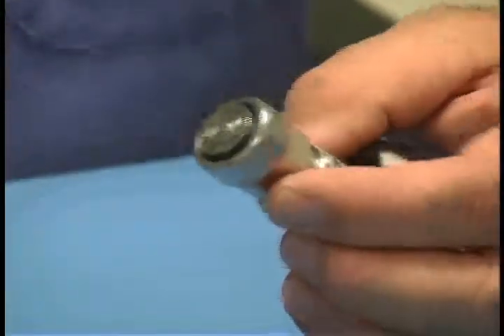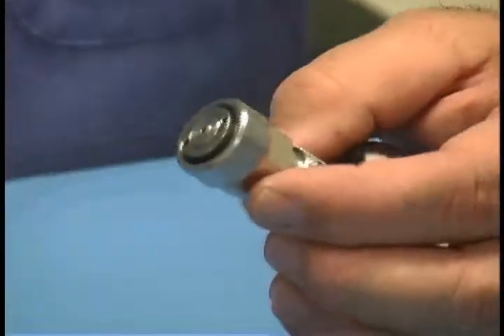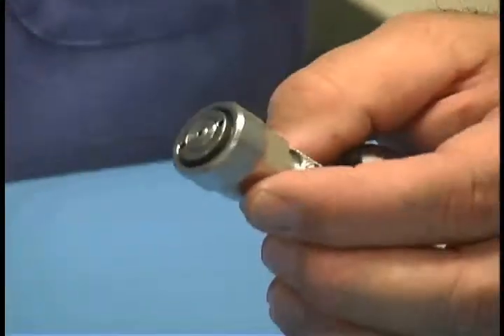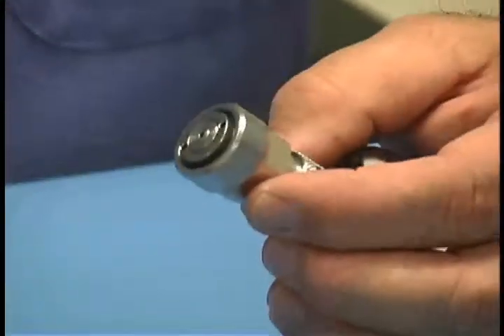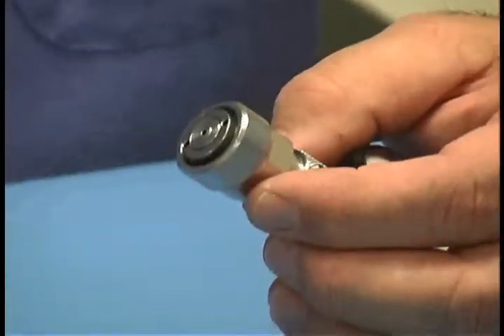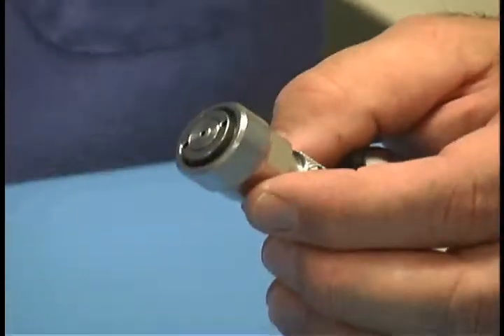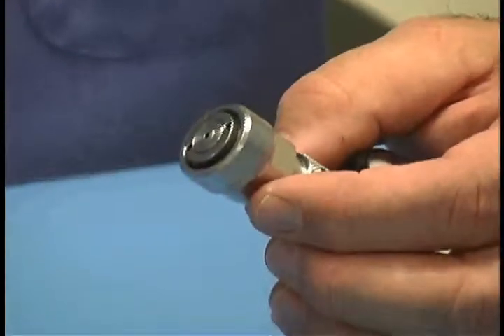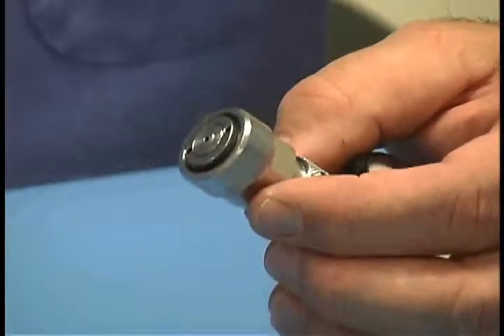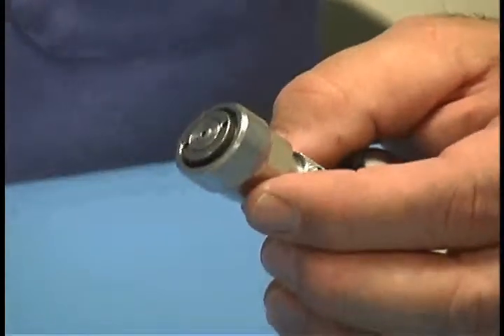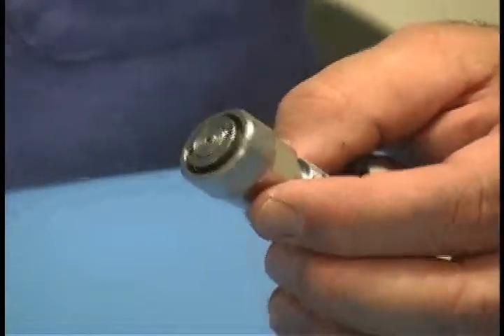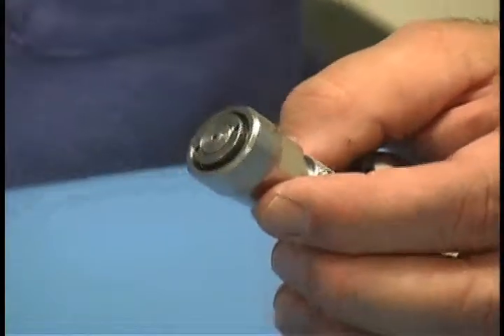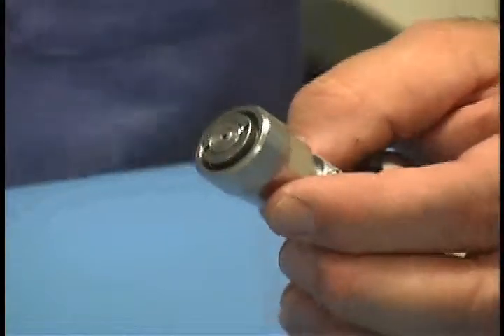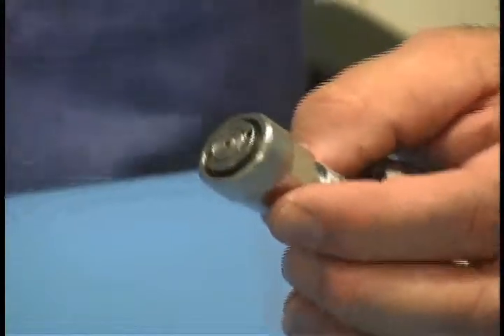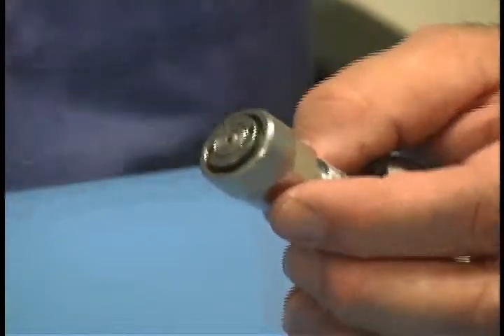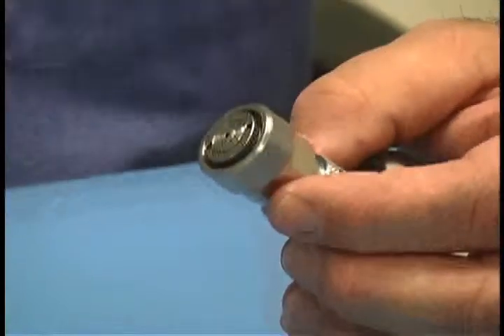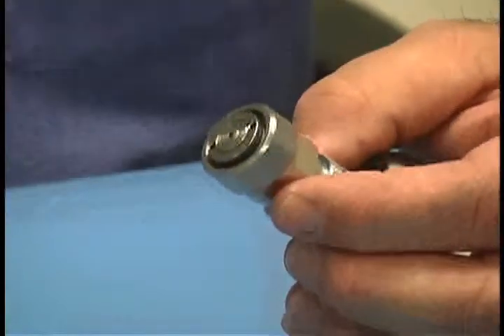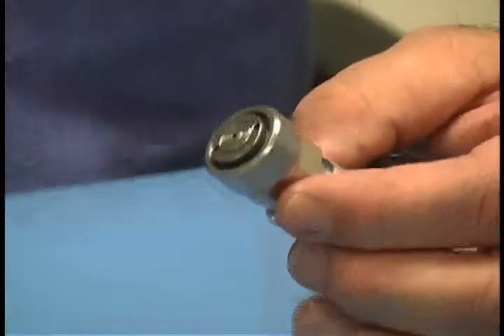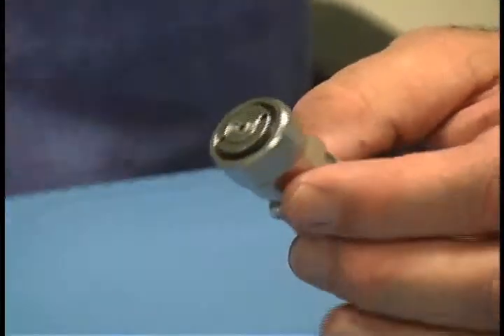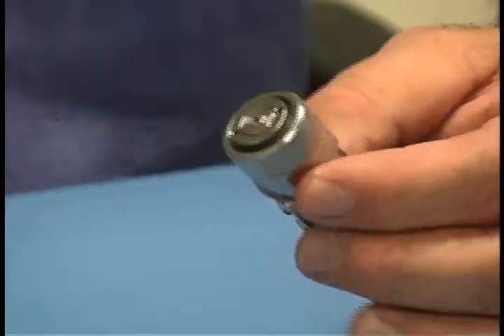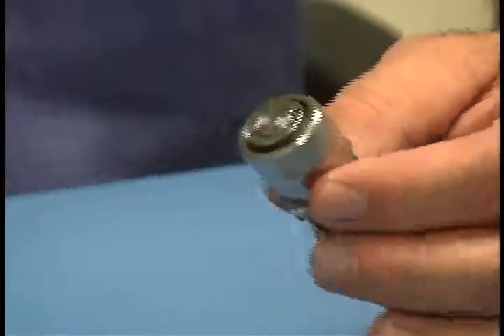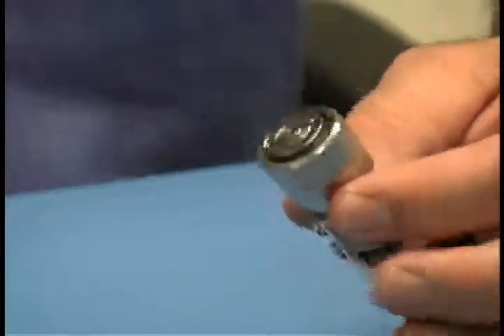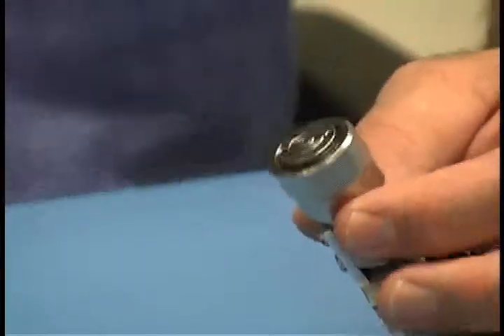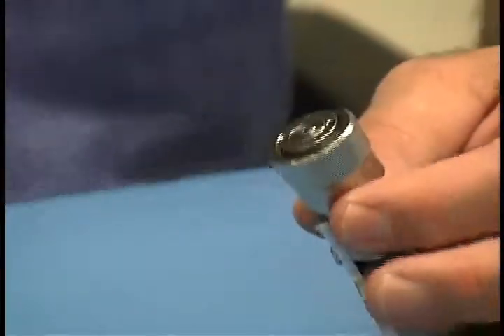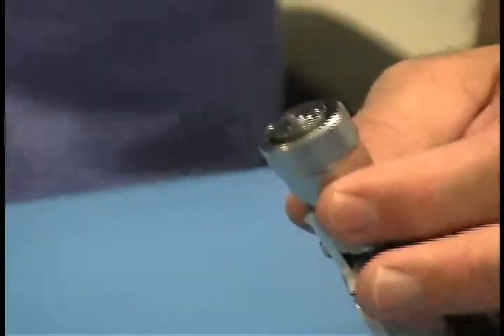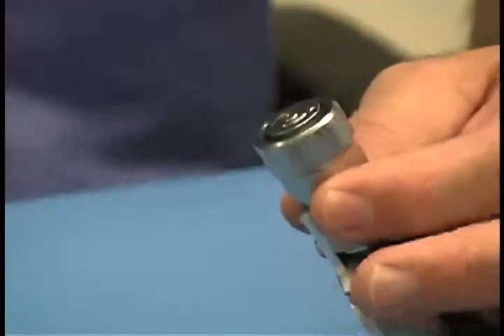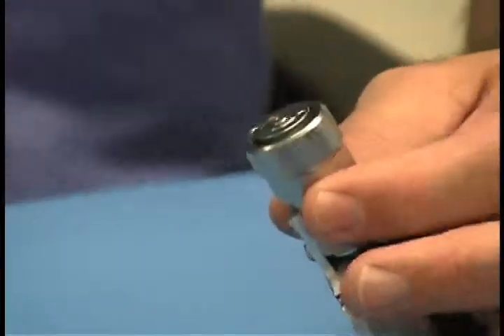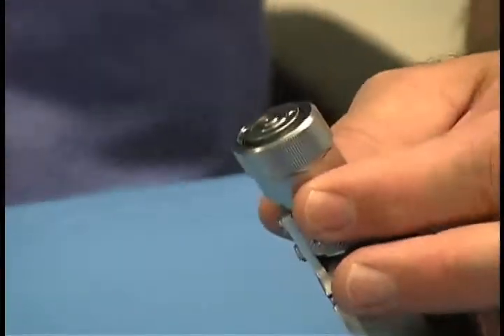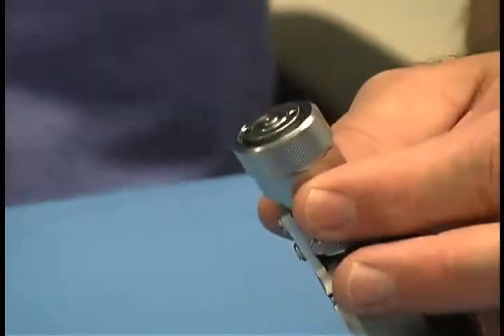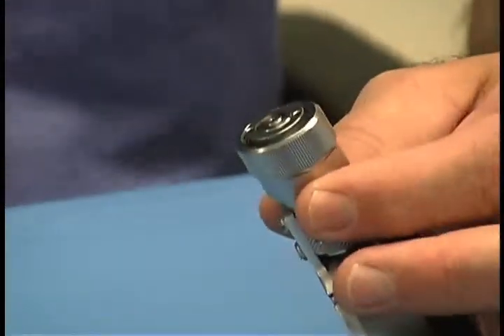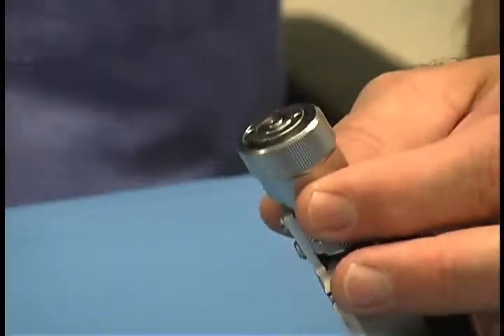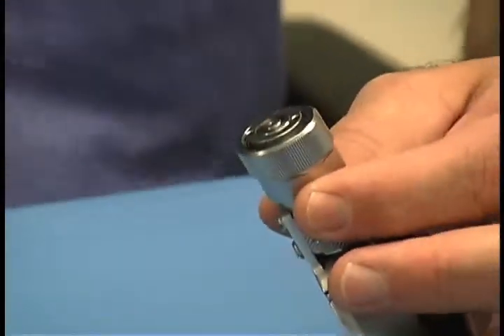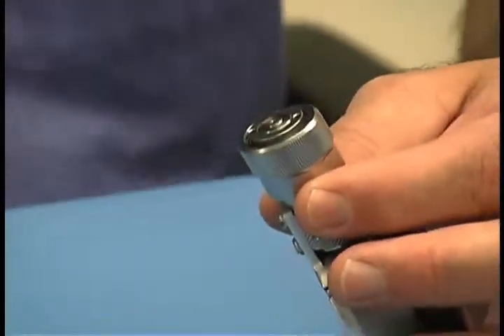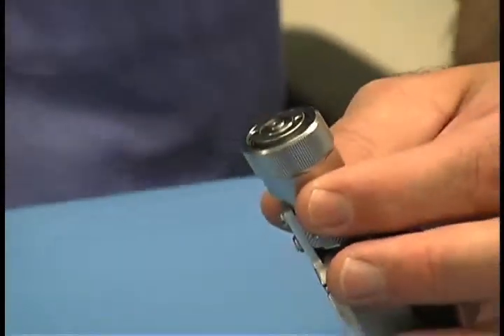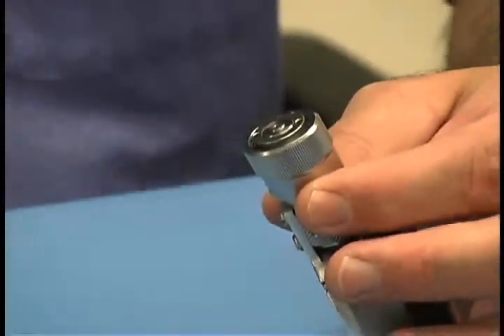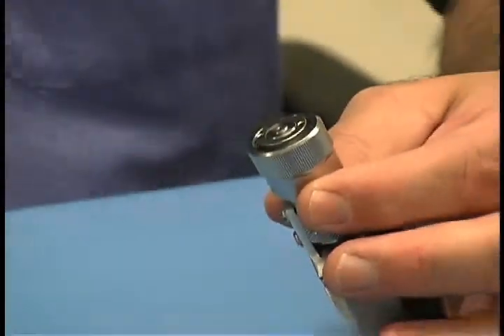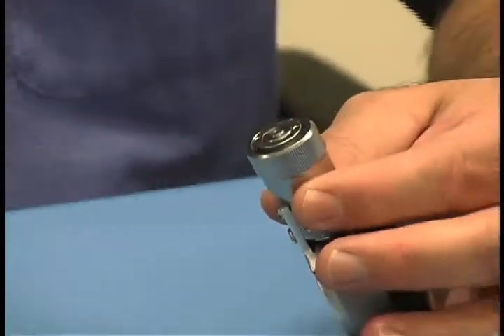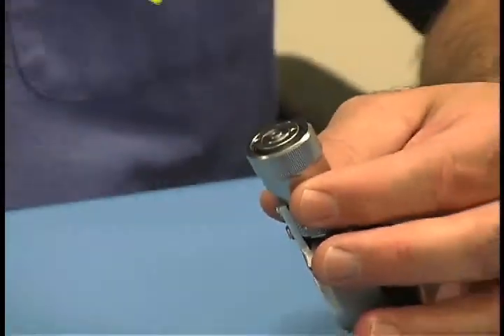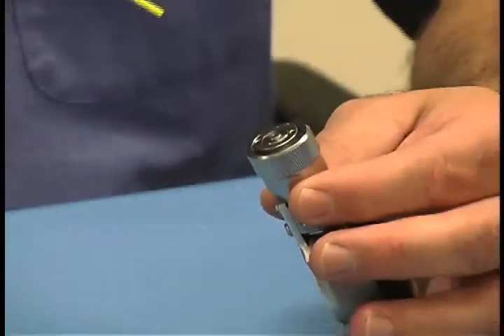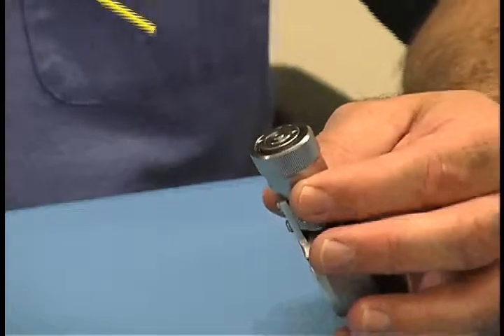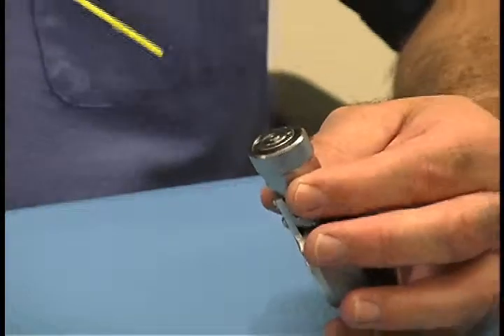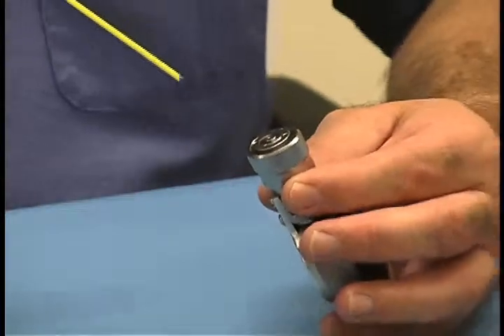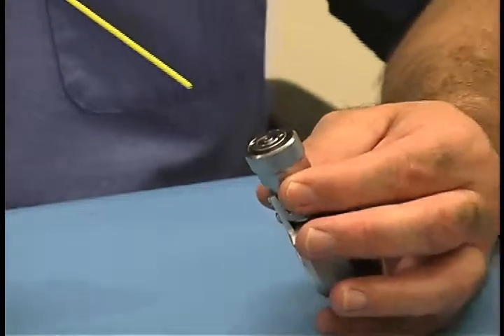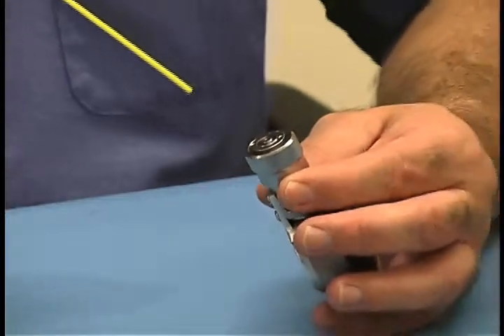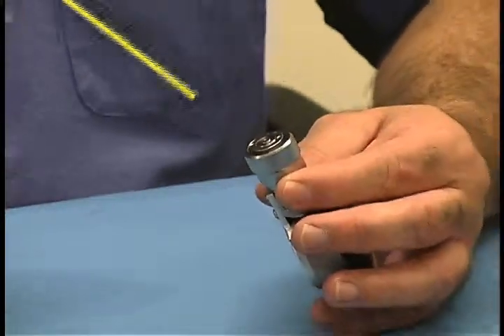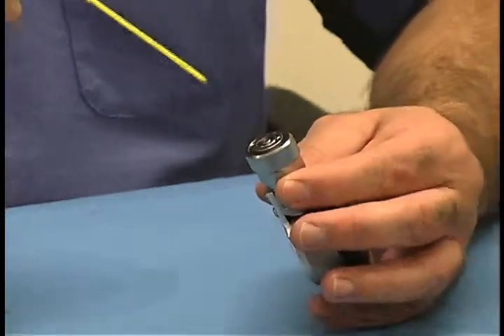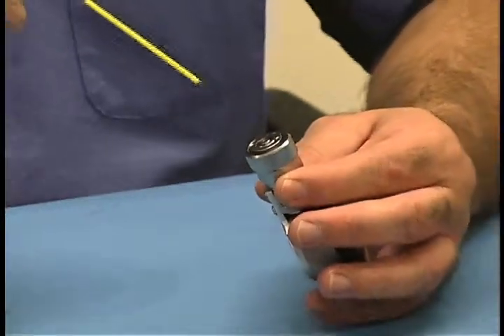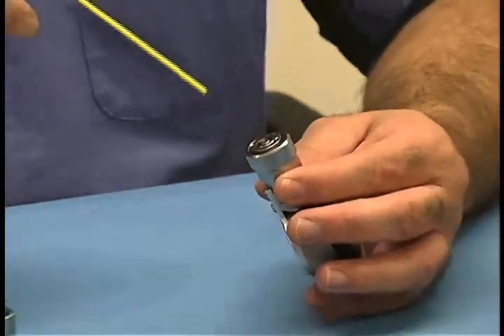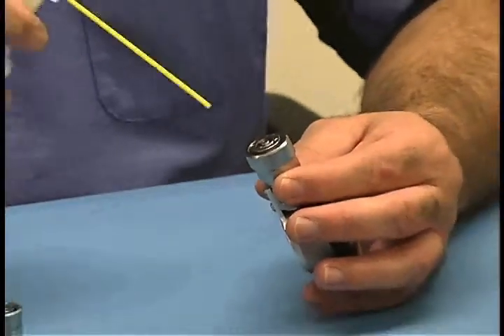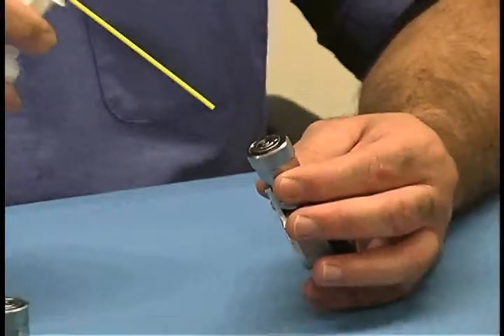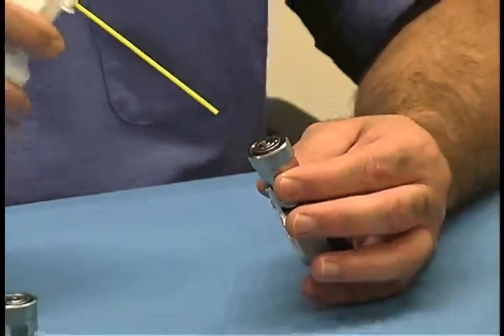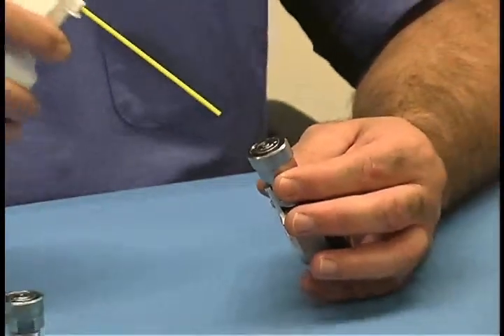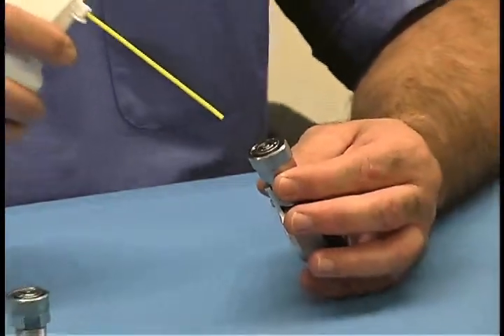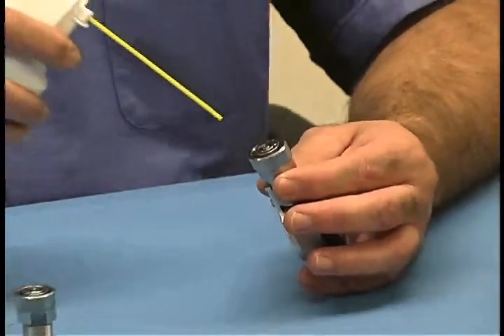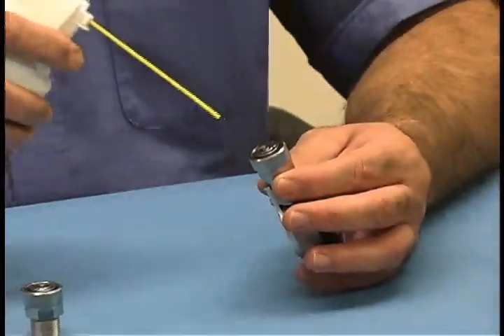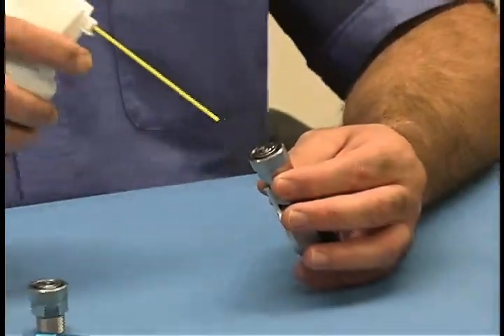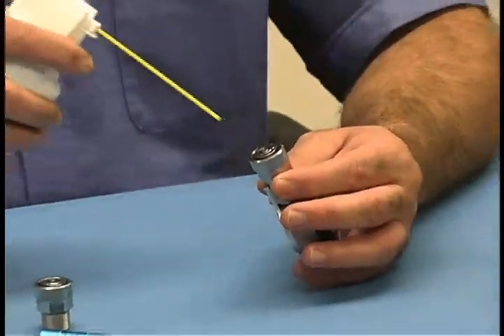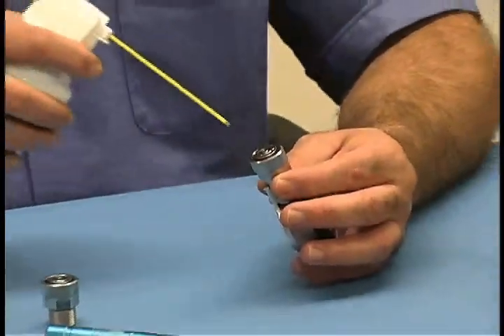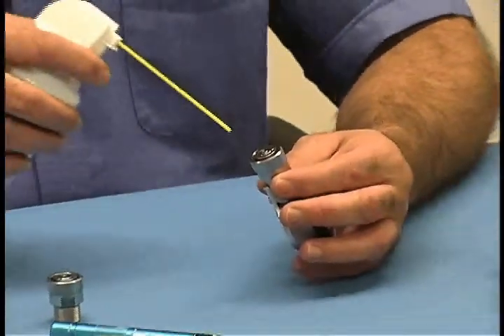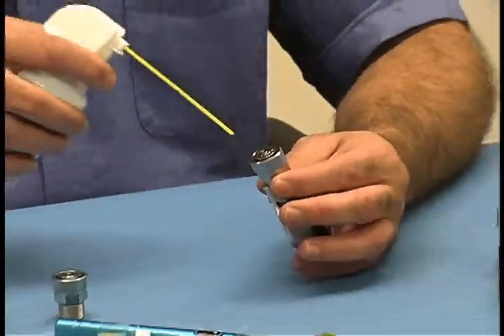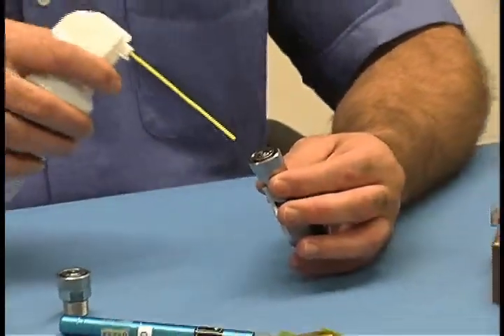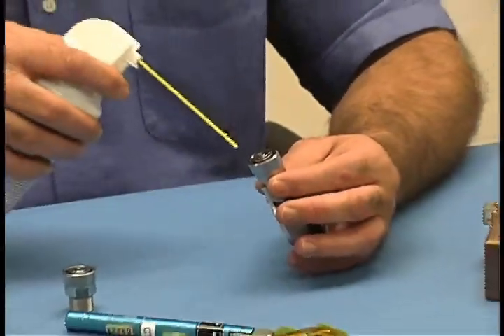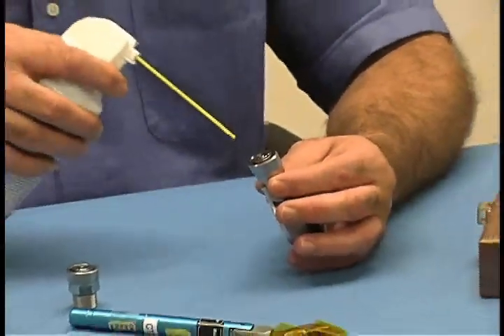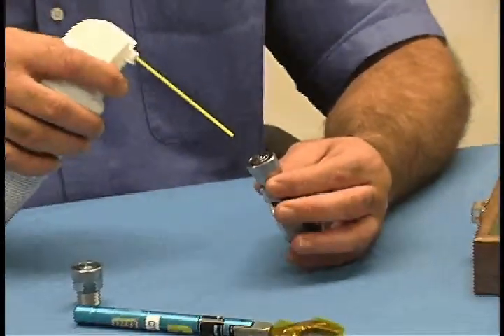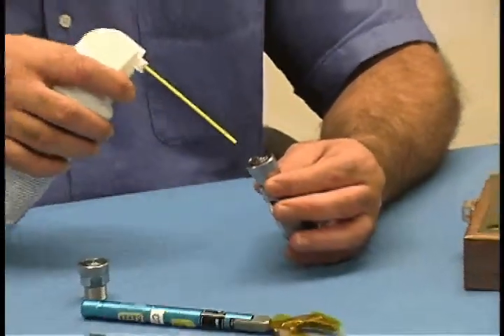Then, using canned compressed air, remove any excess alcohol, dust, or debris that may still be present.